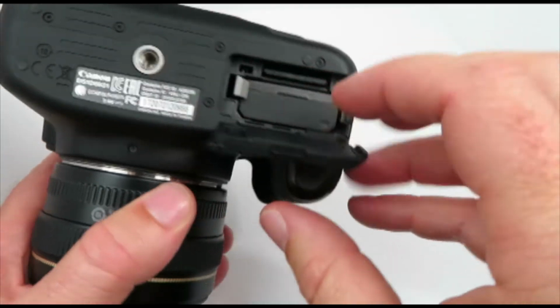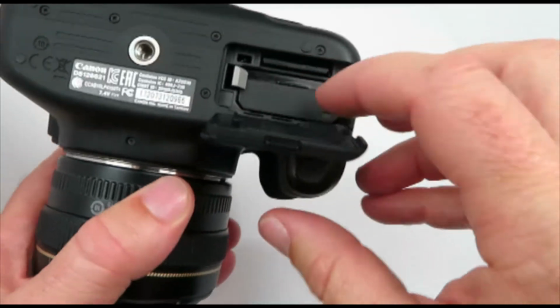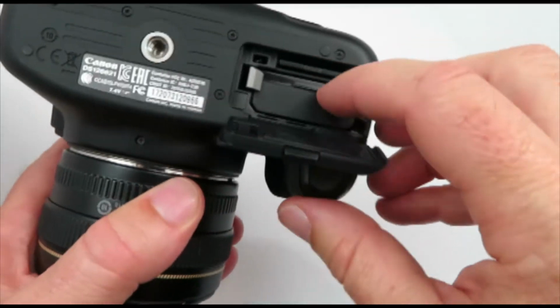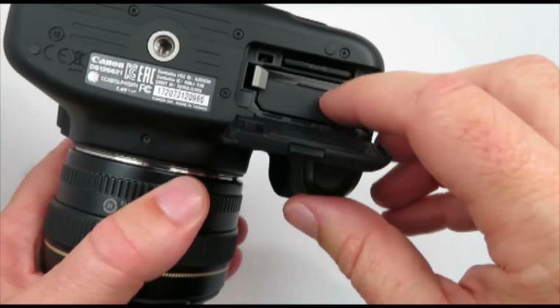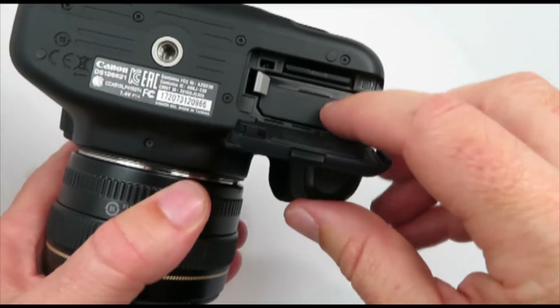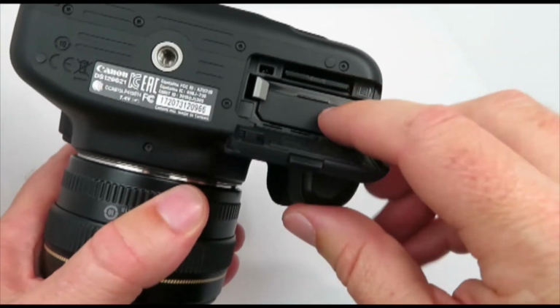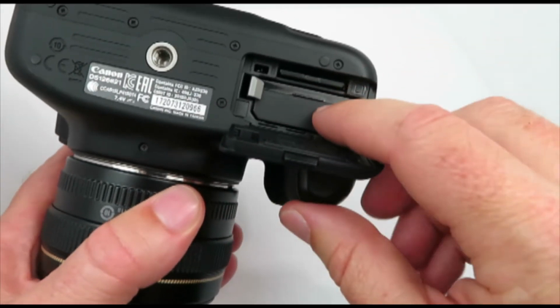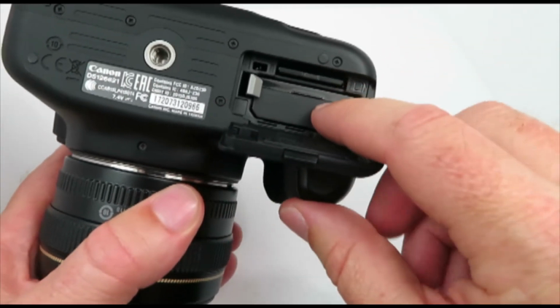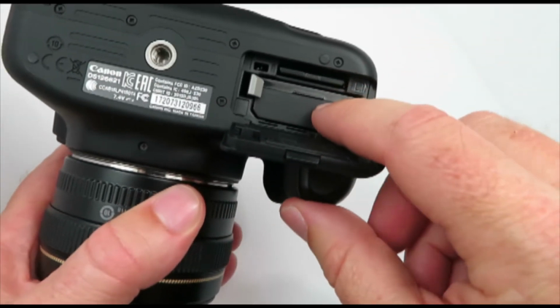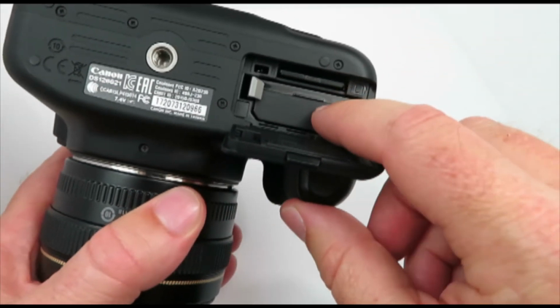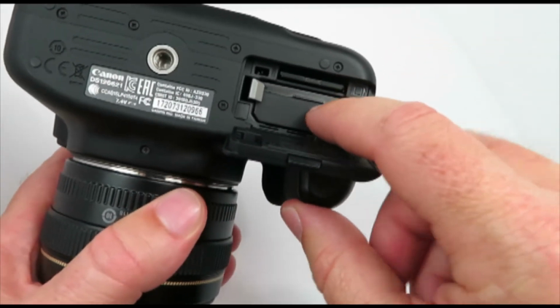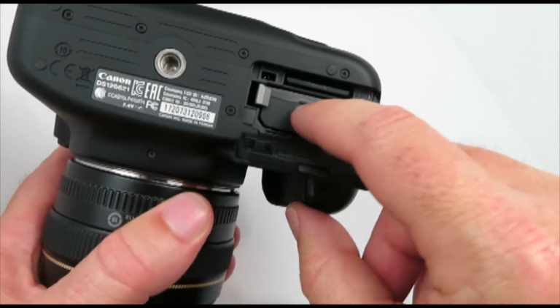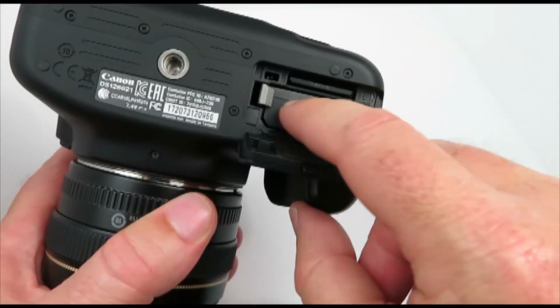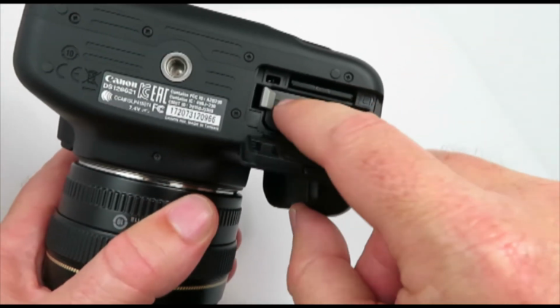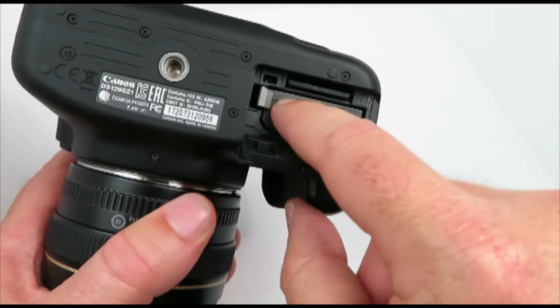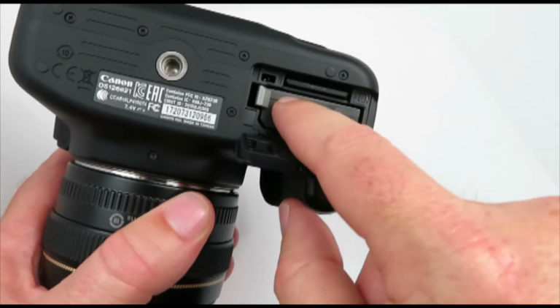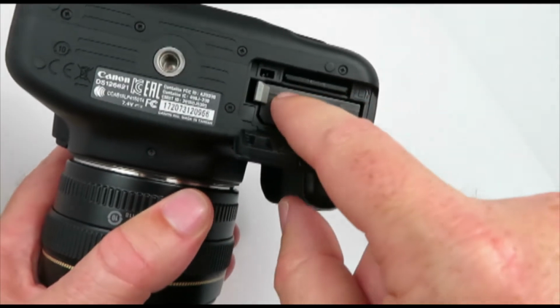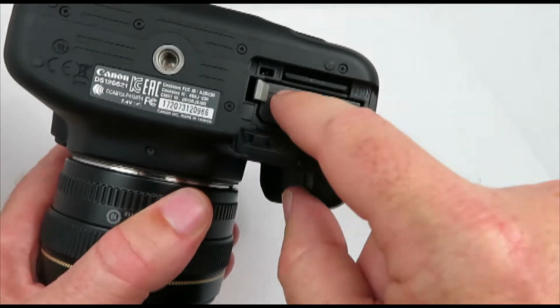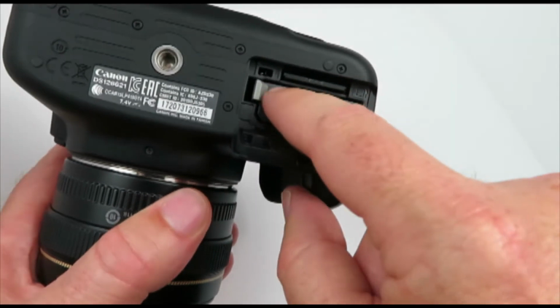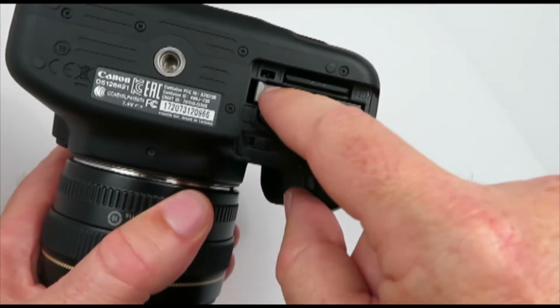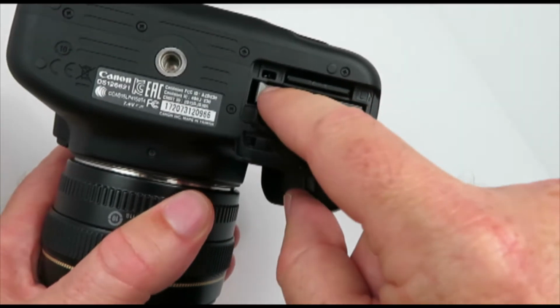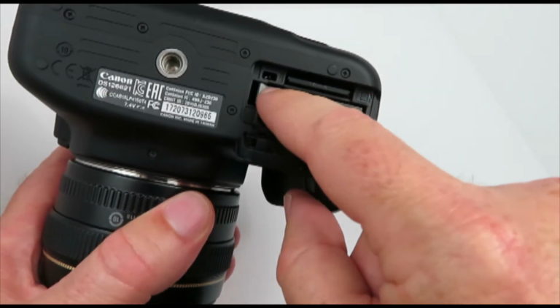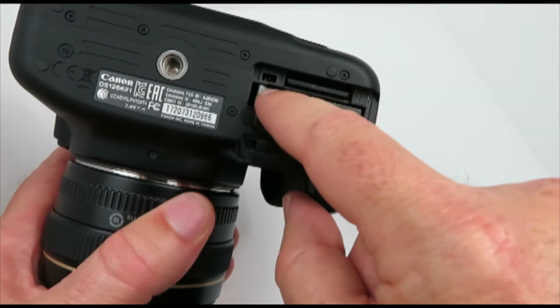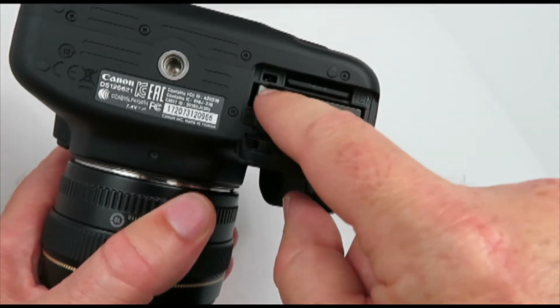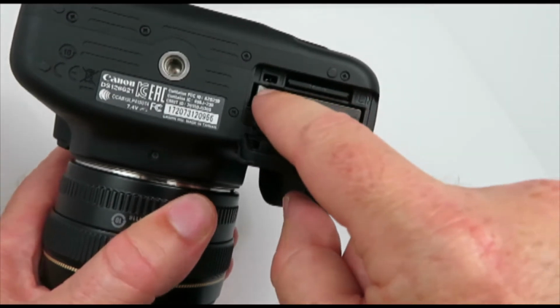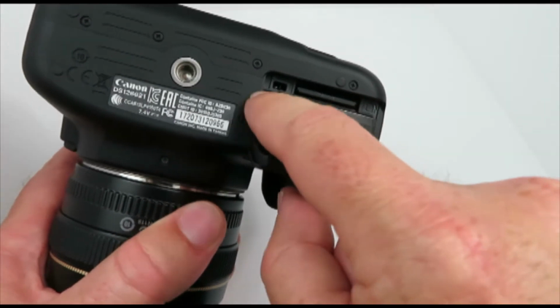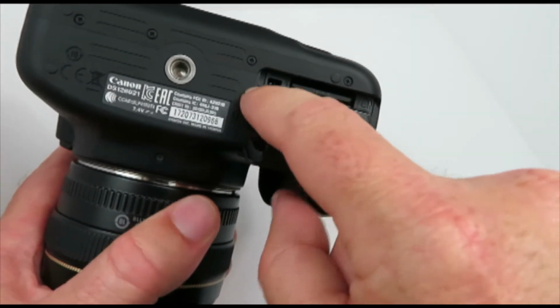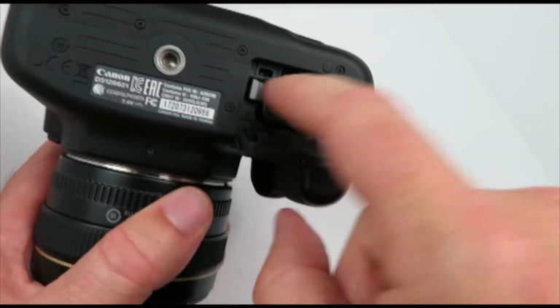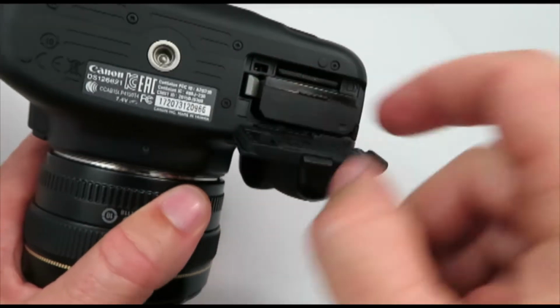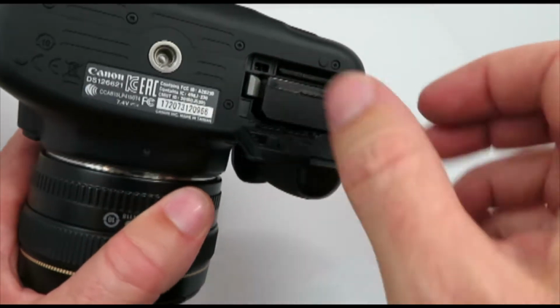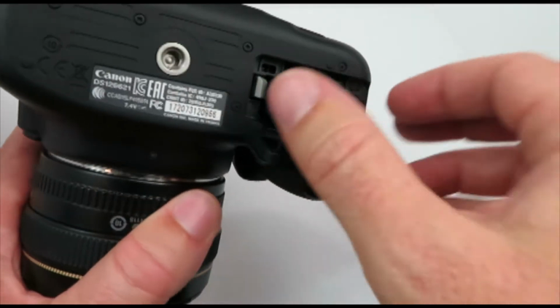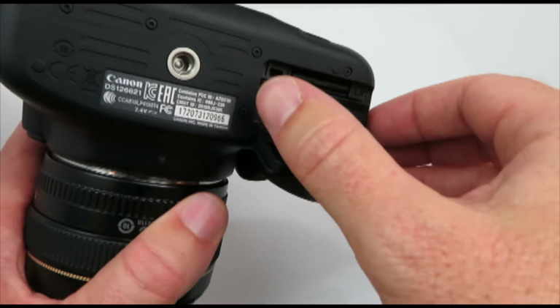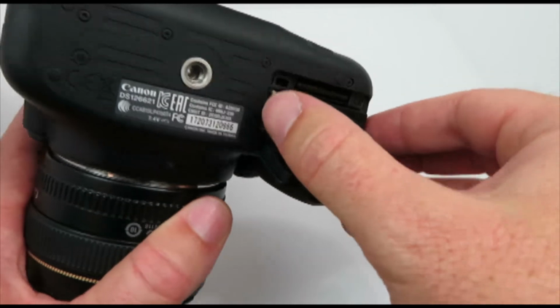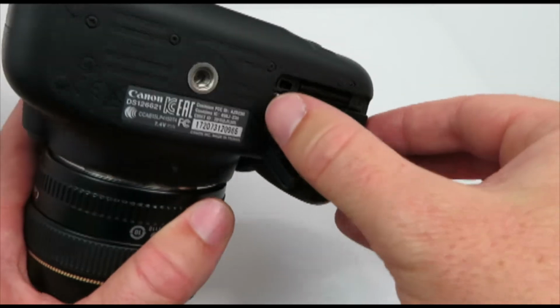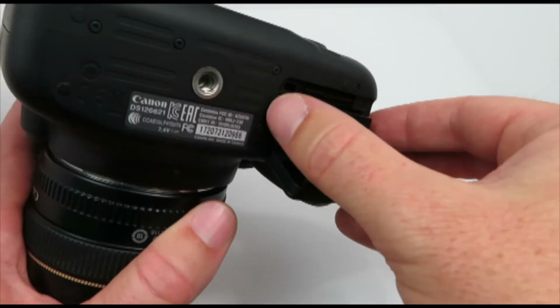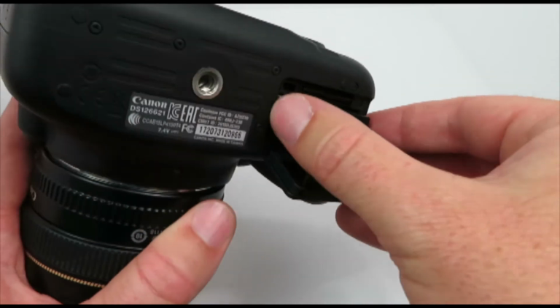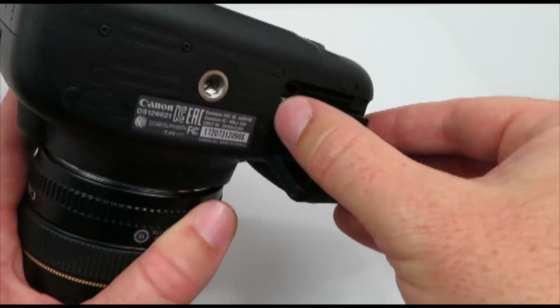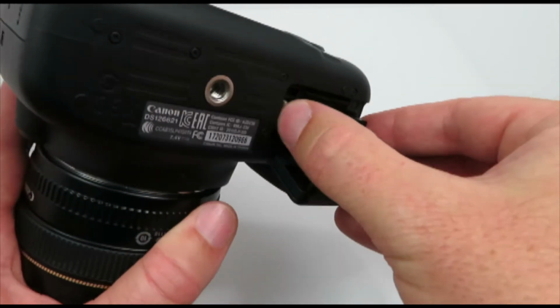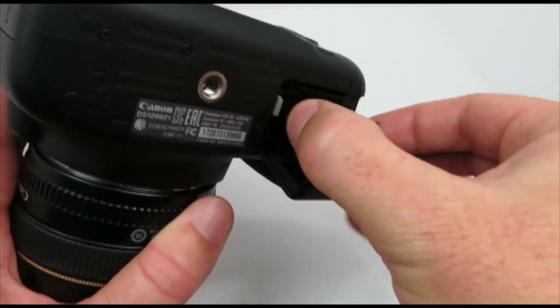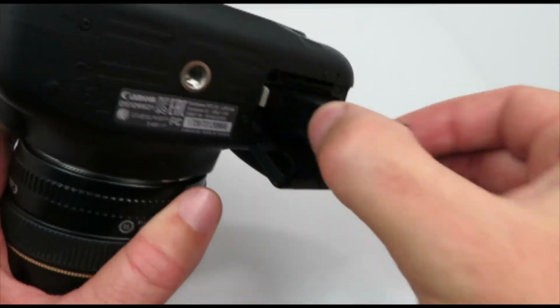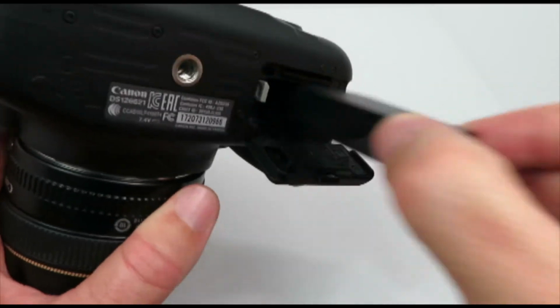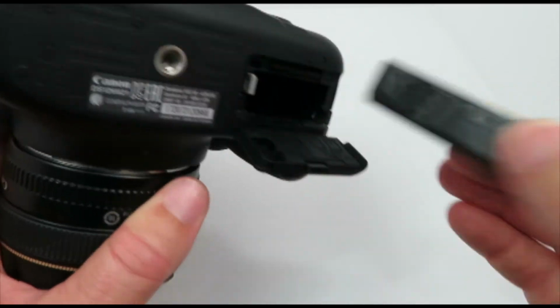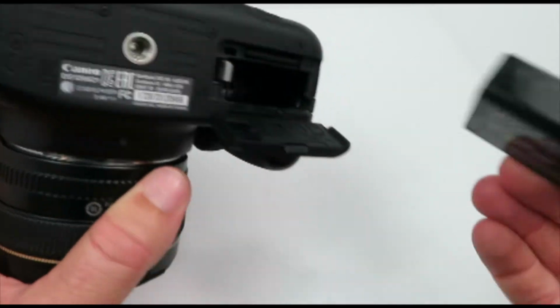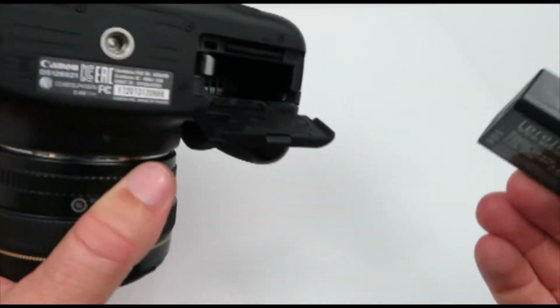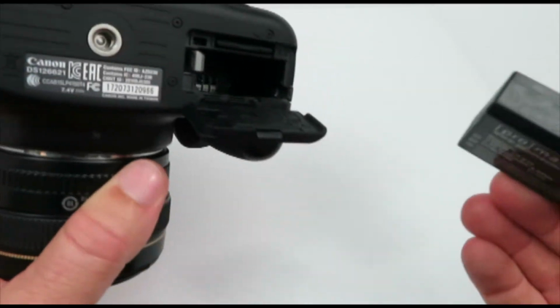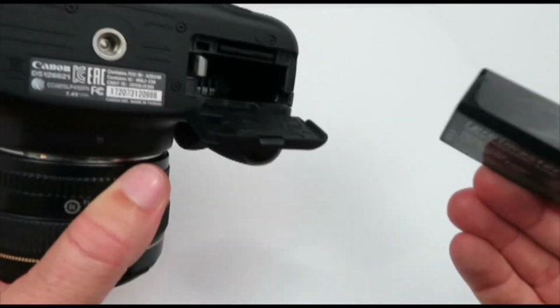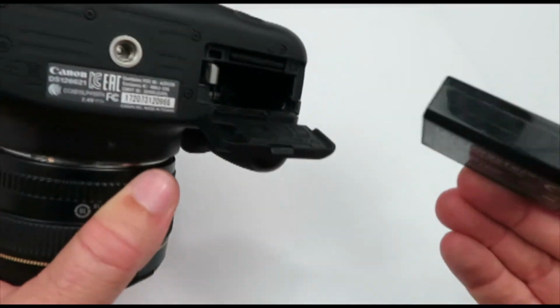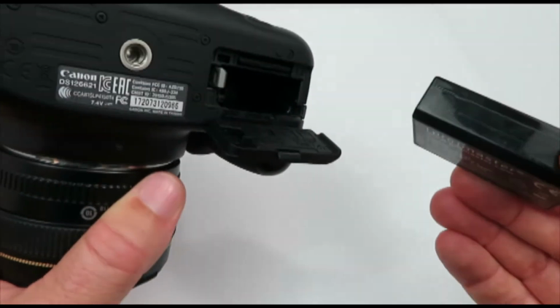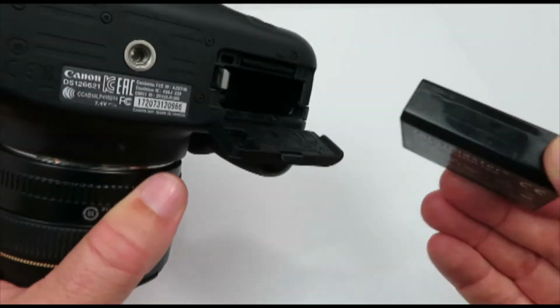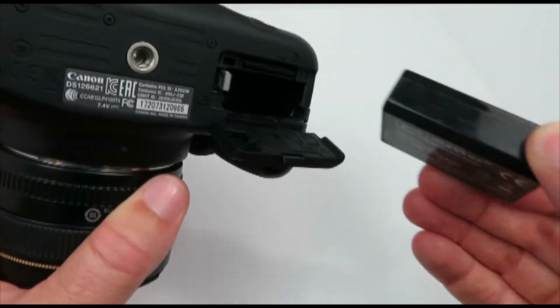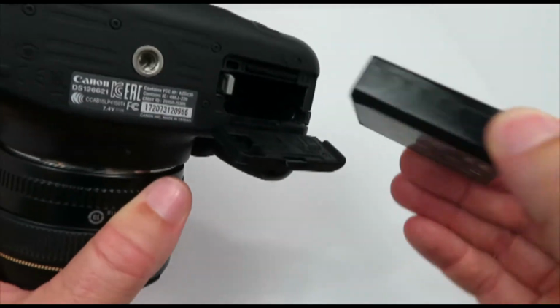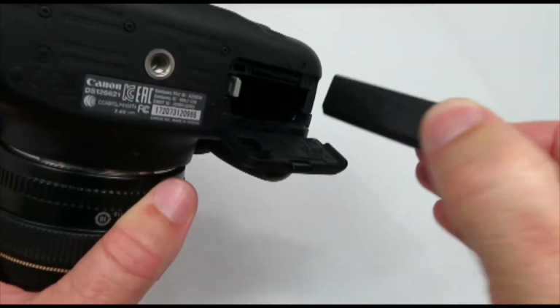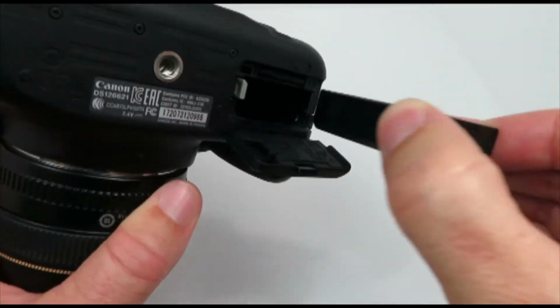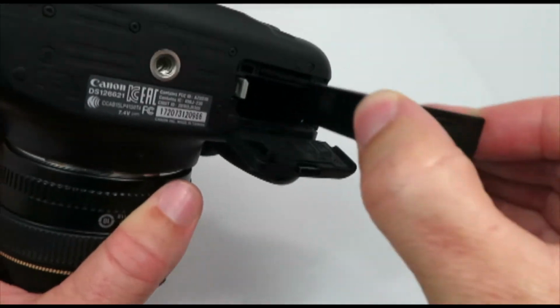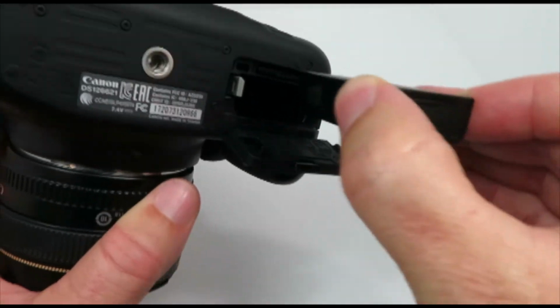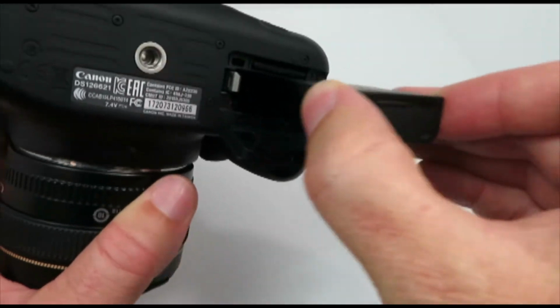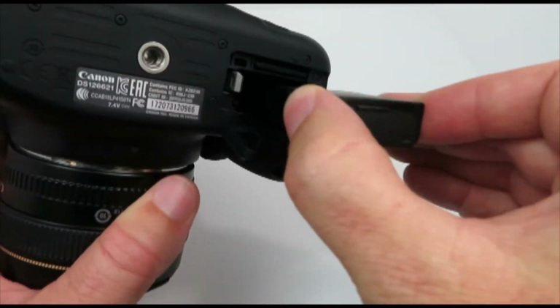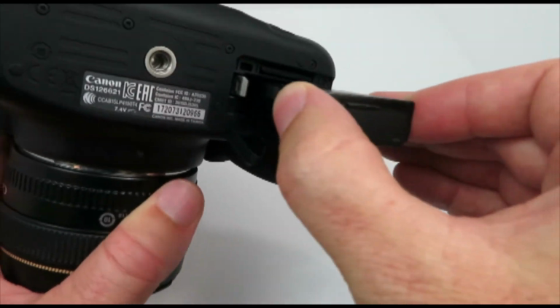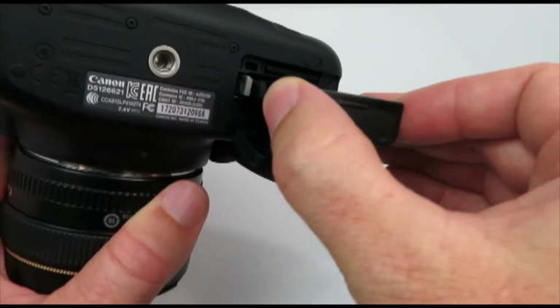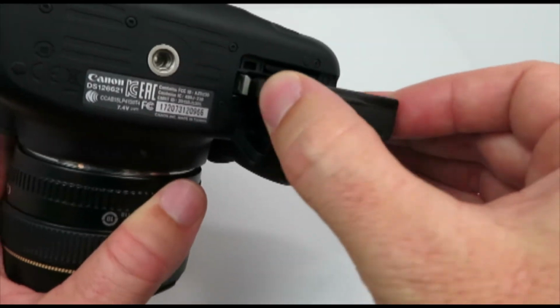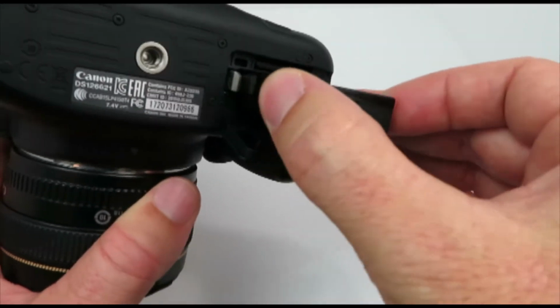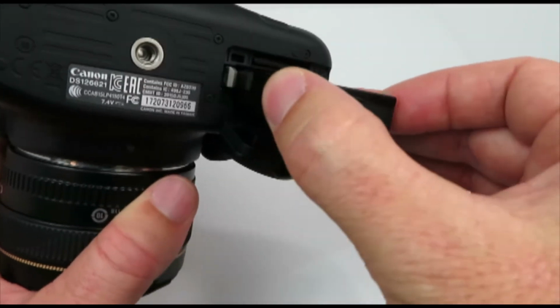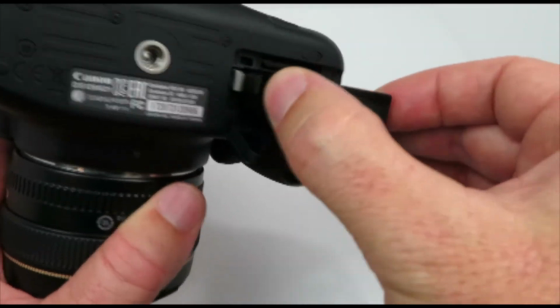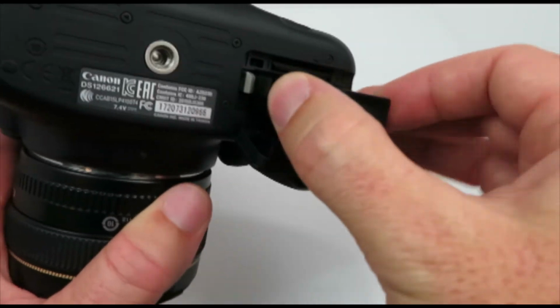This is where your battery is. To remove the battery, push that lever if you need to change it out if your battery goes dead.